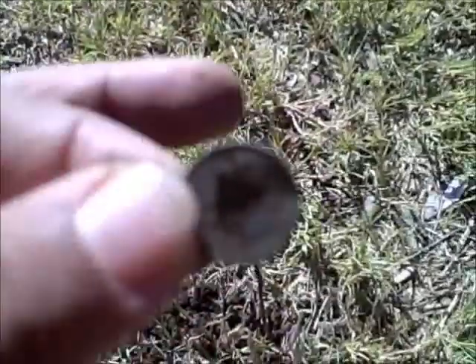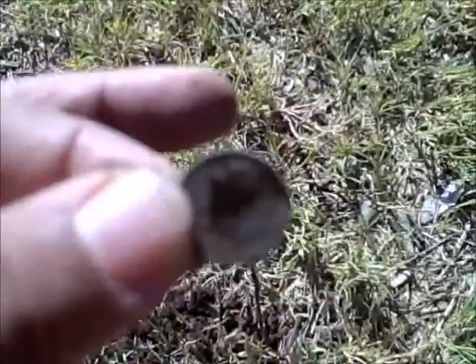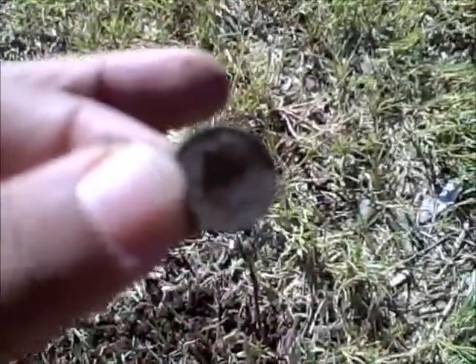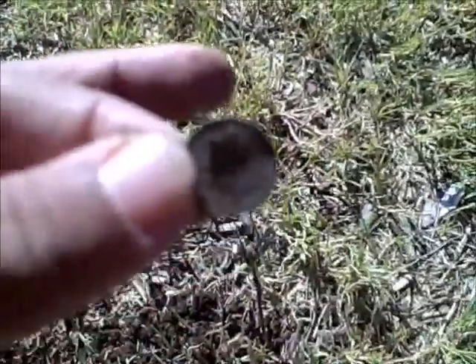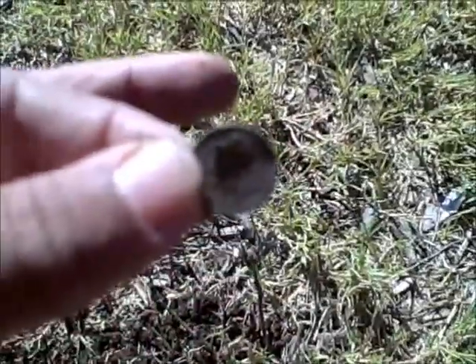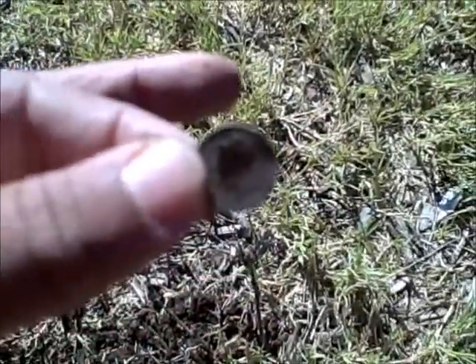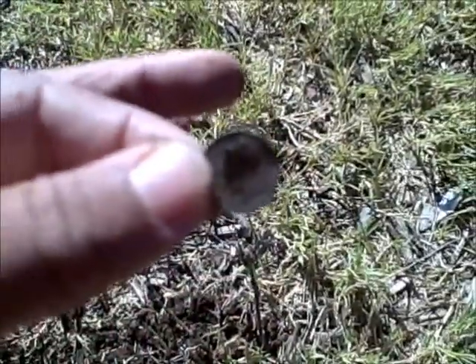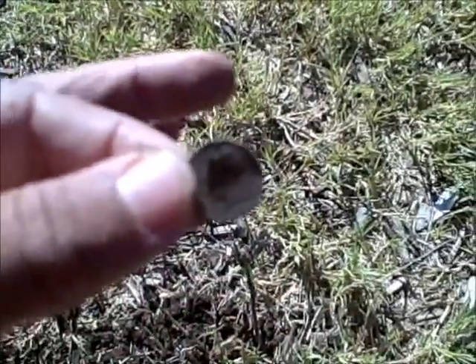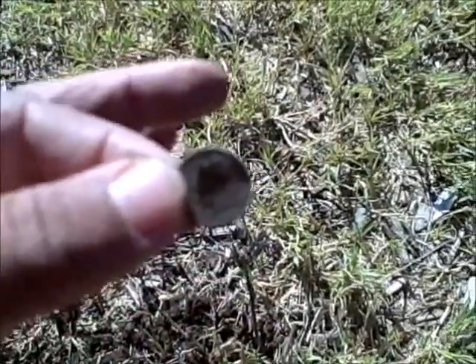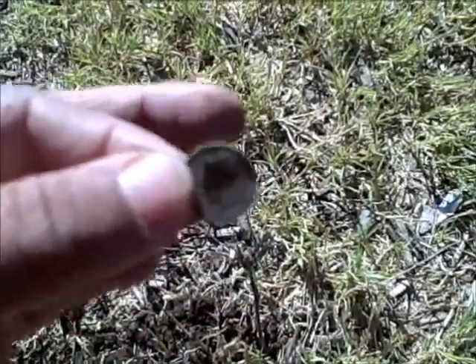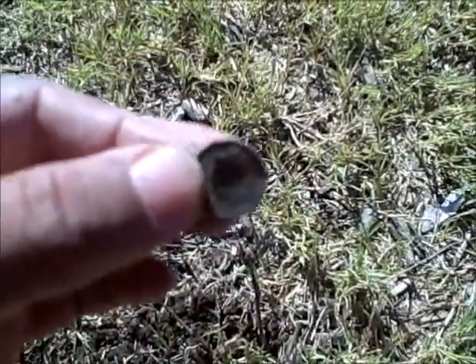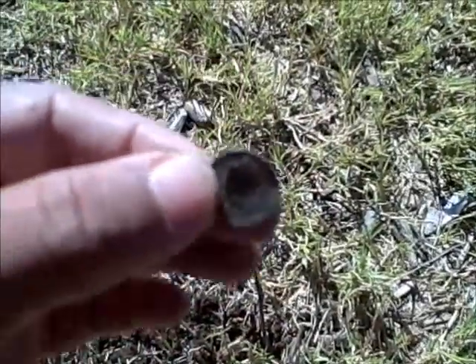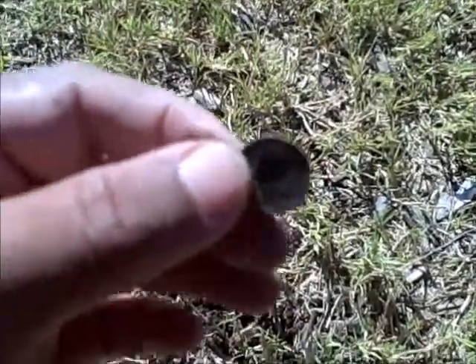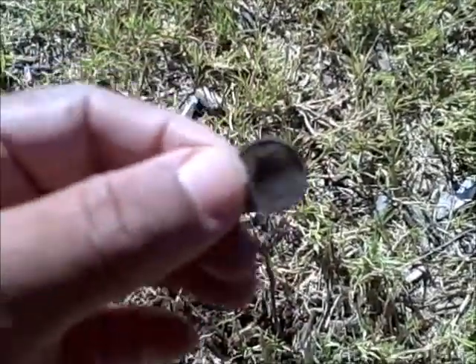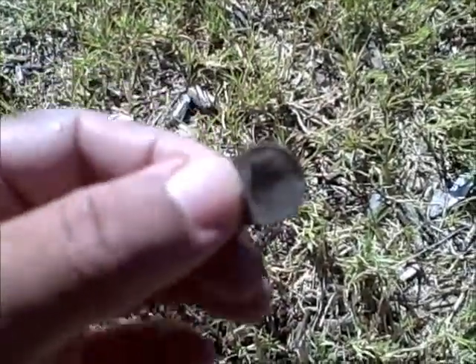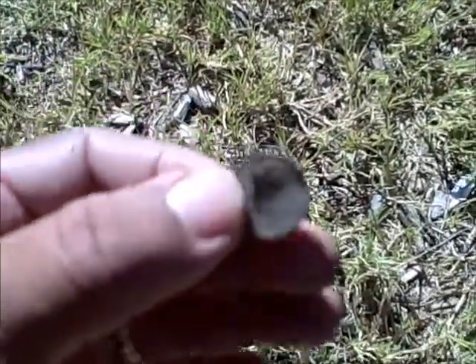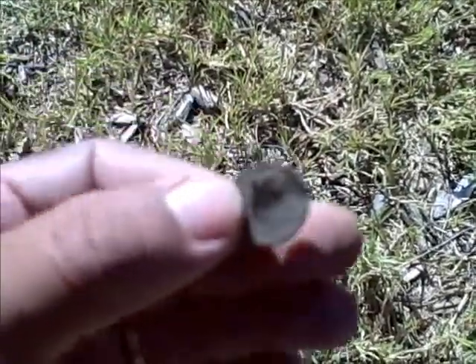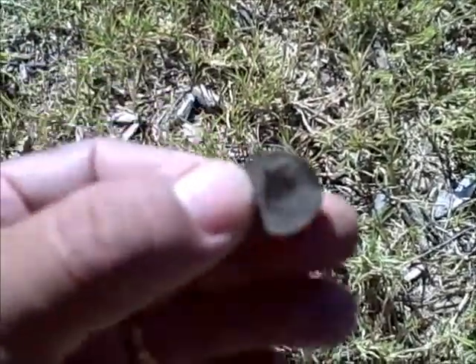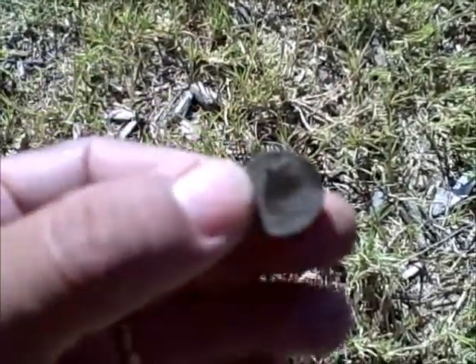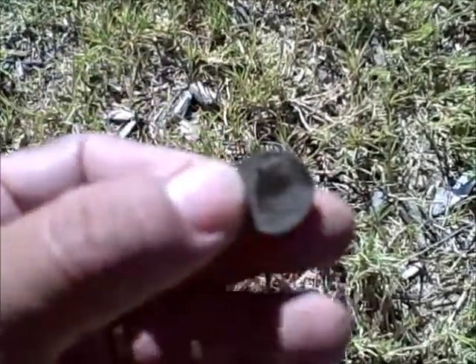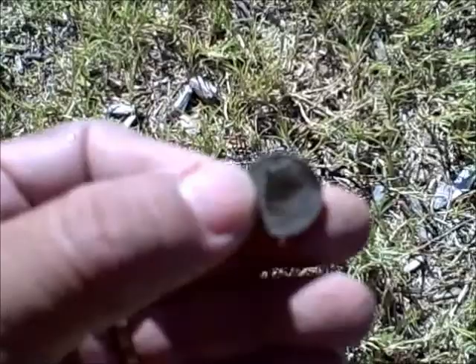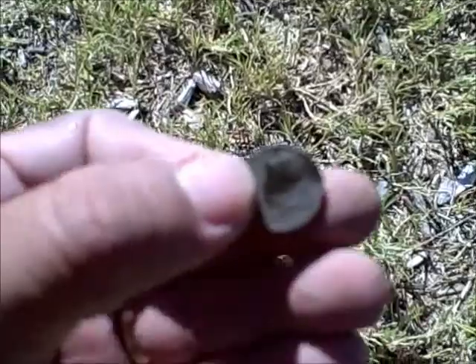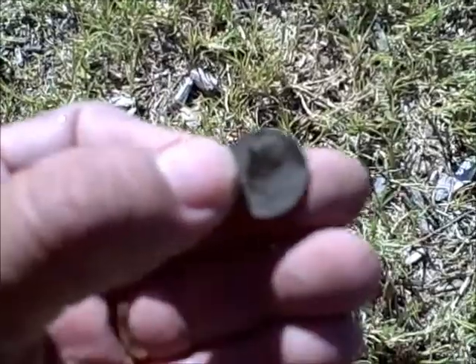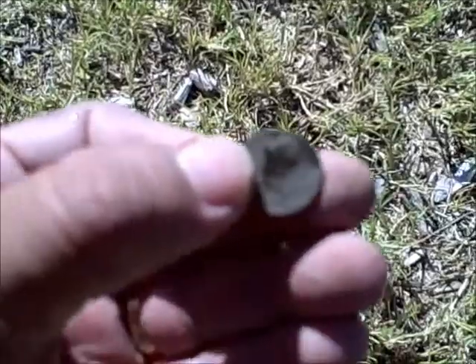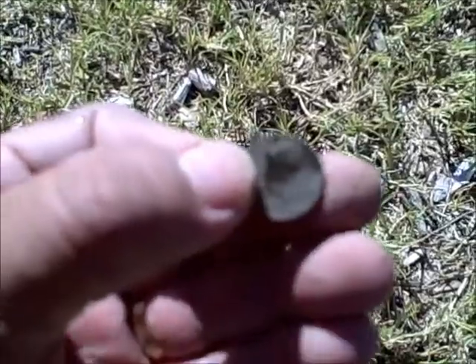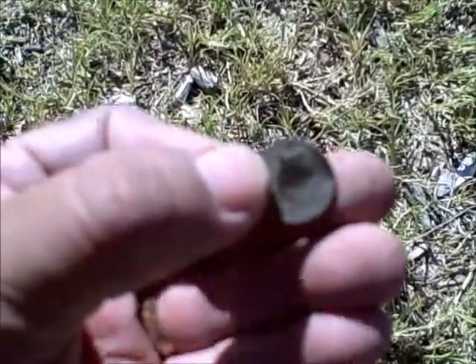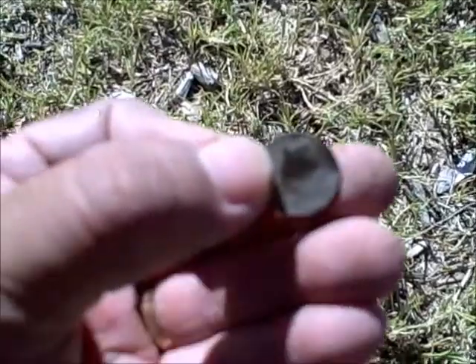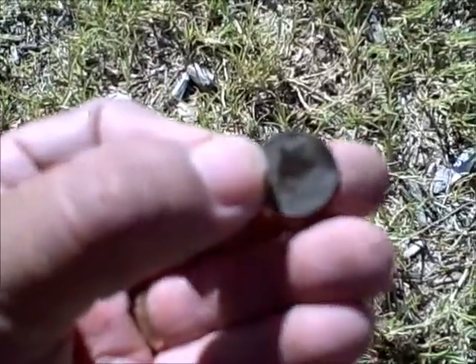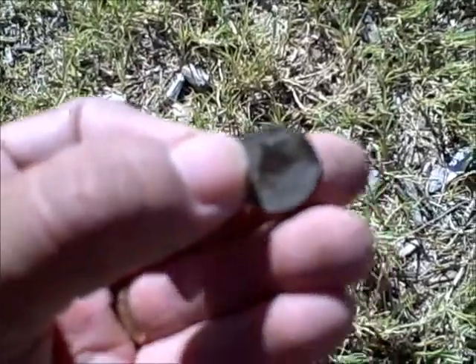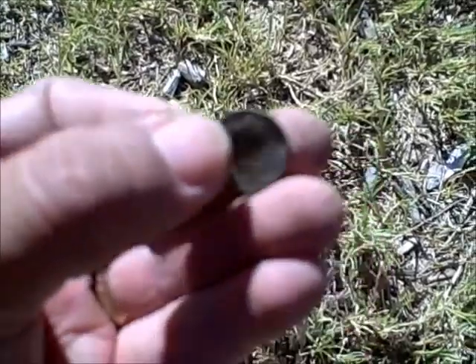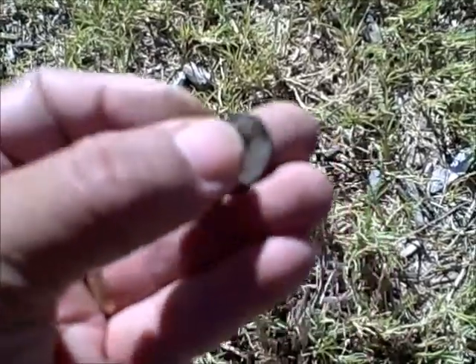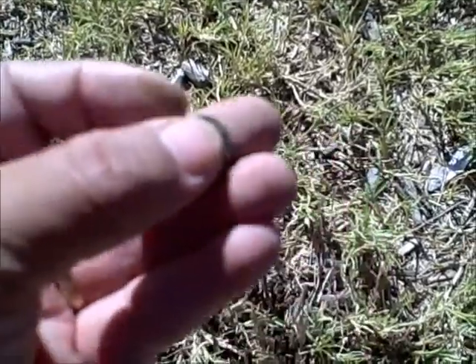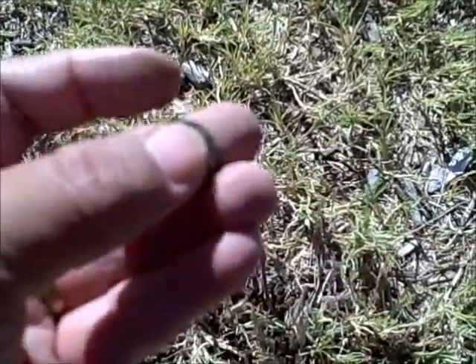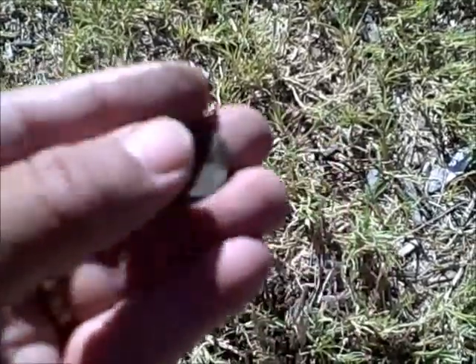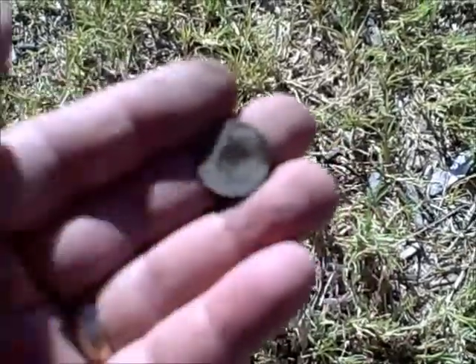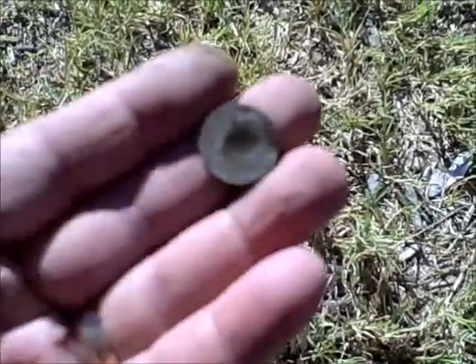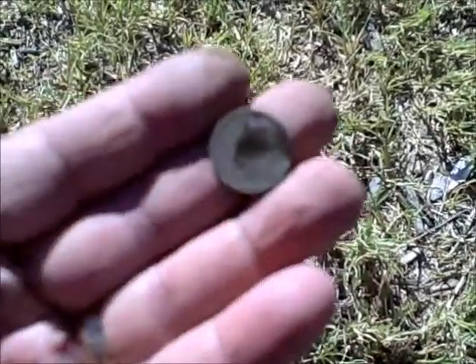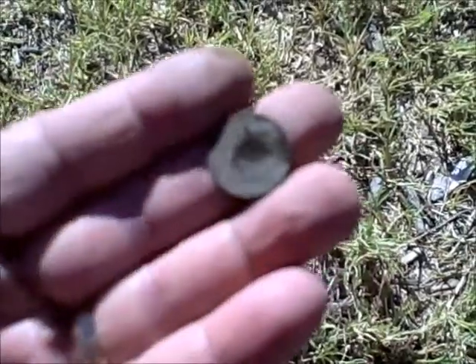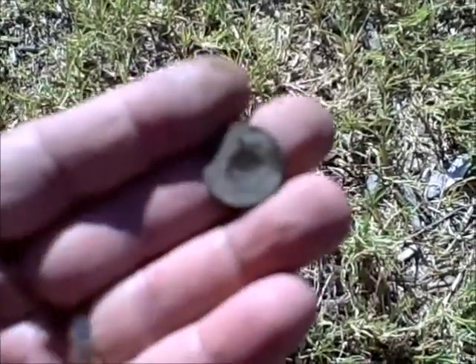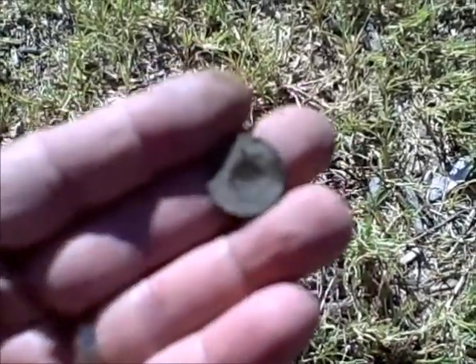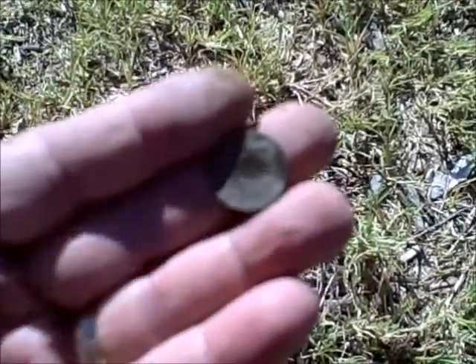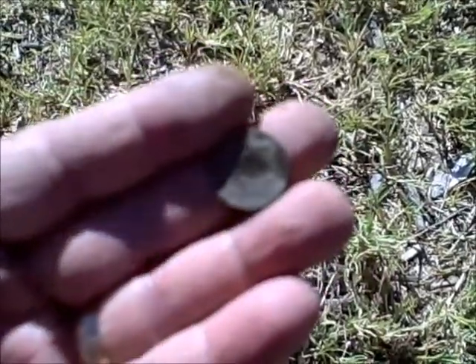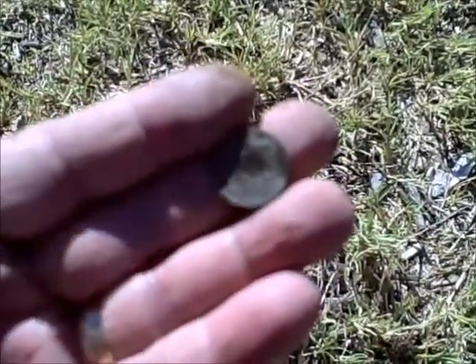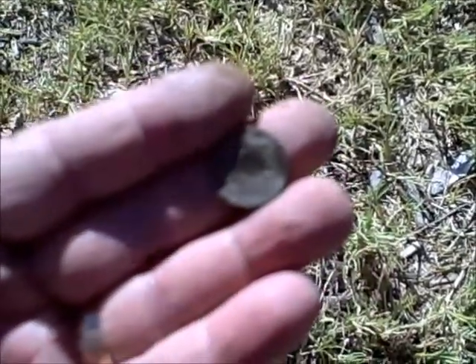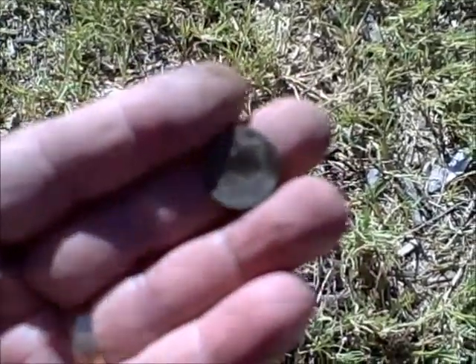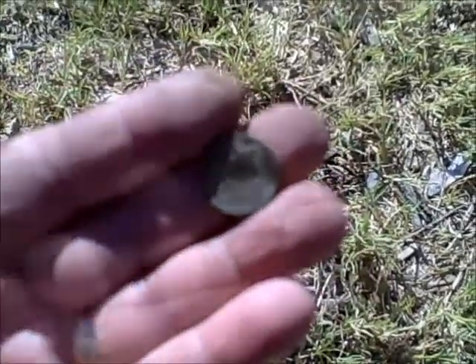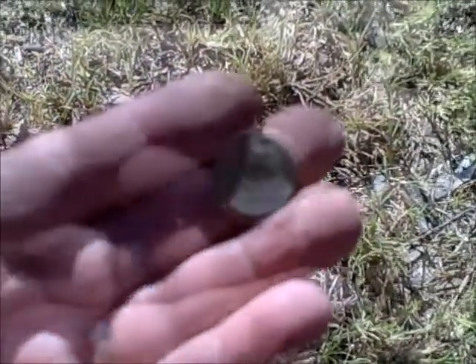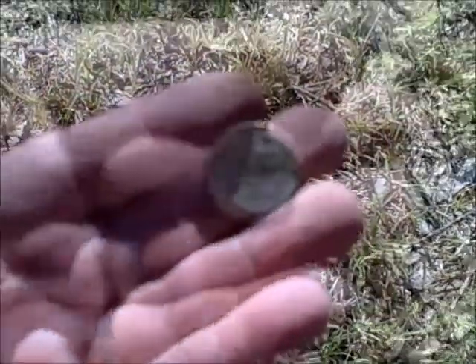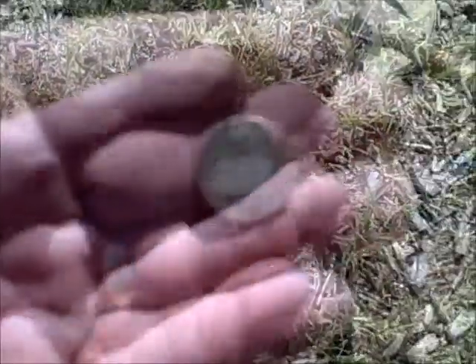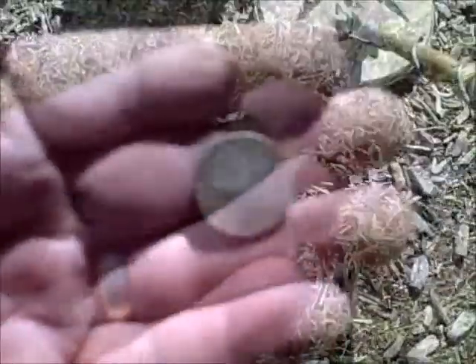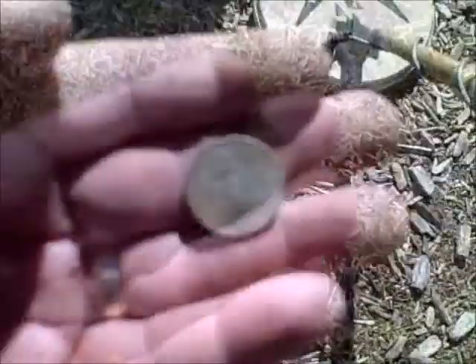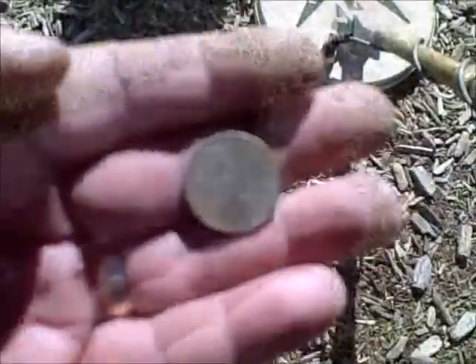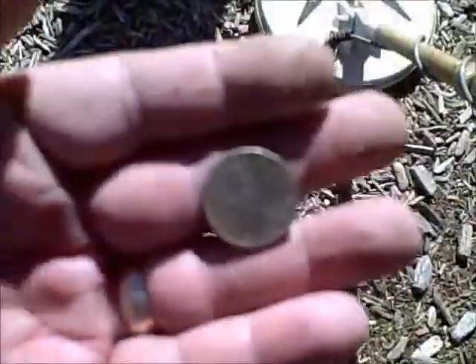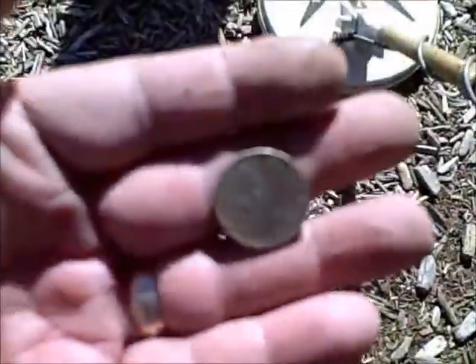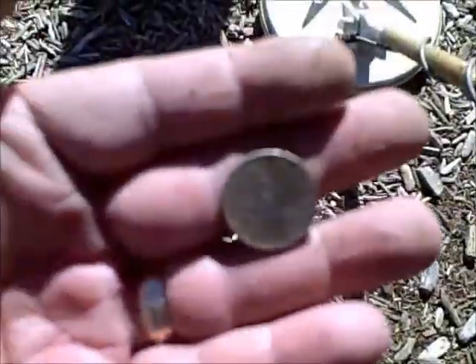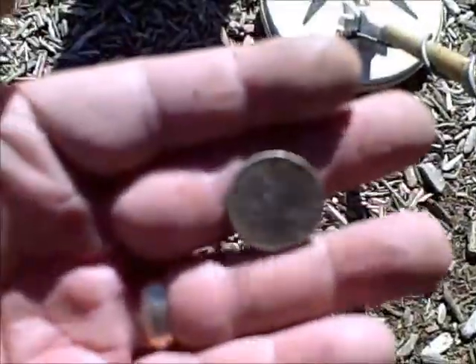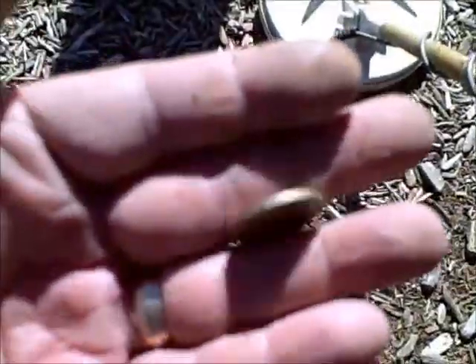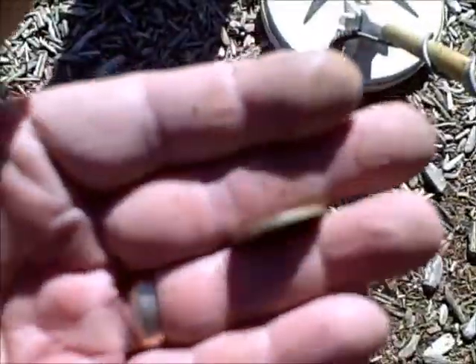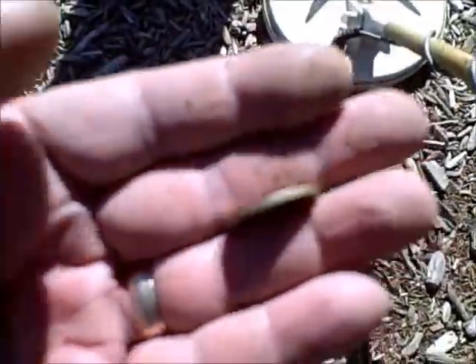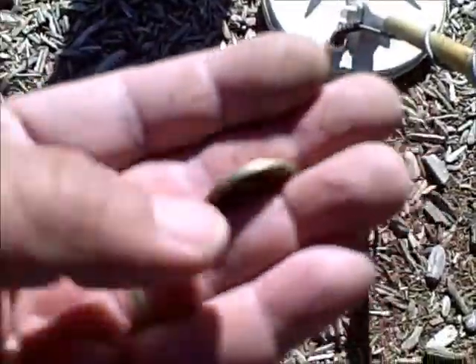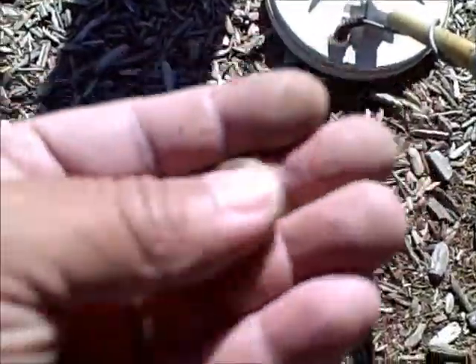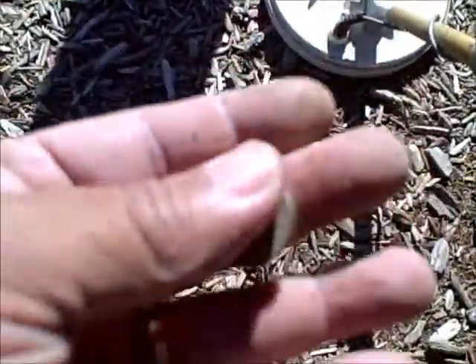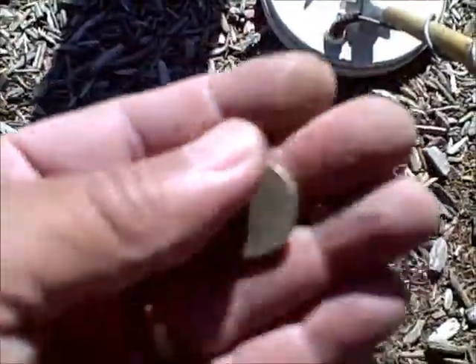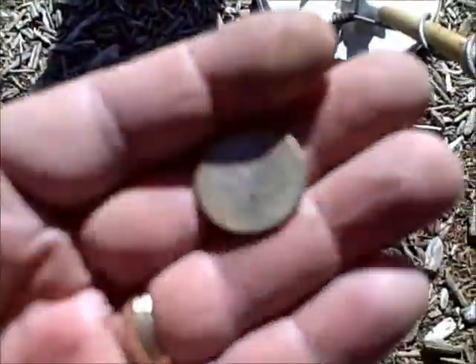Slowly but surely, we're working the grassy areas and got ourselves a dime now. Here's a nickel too.